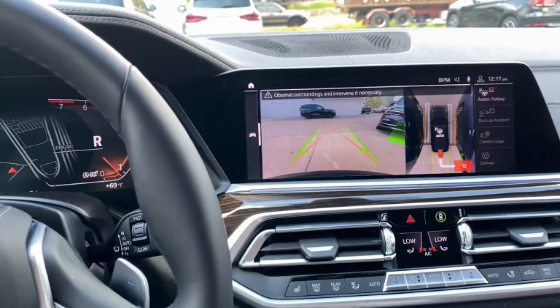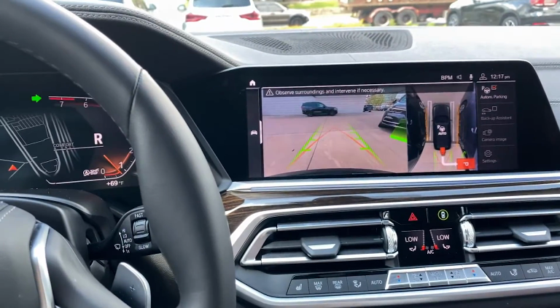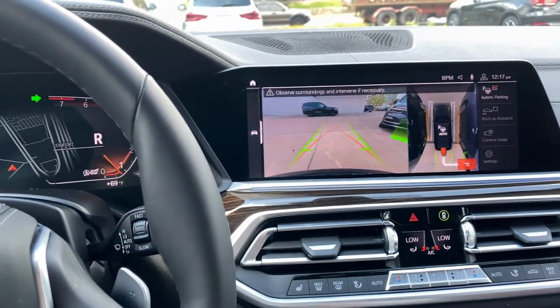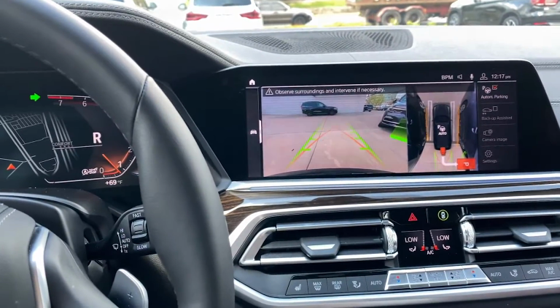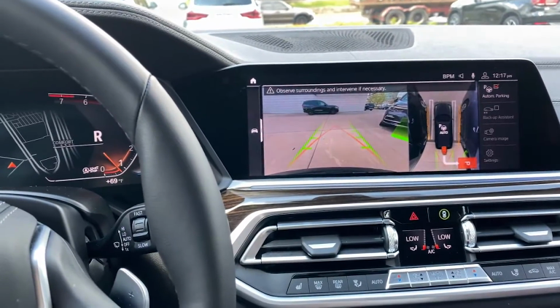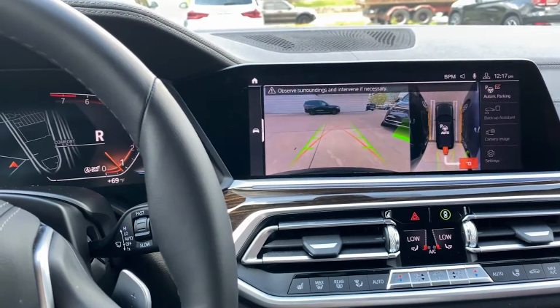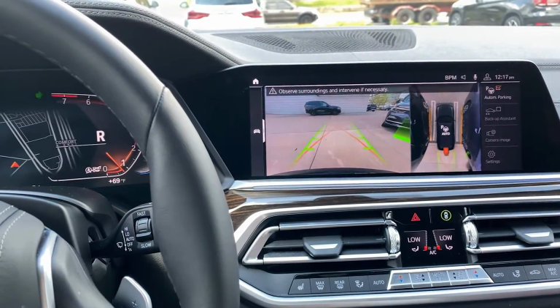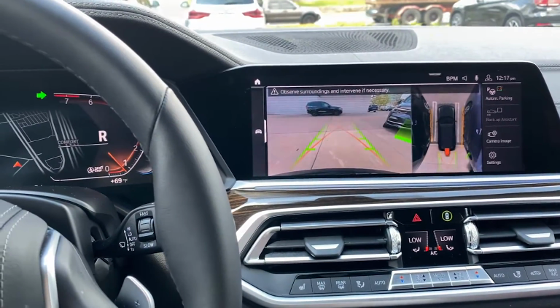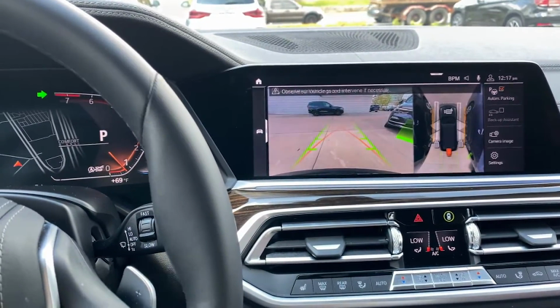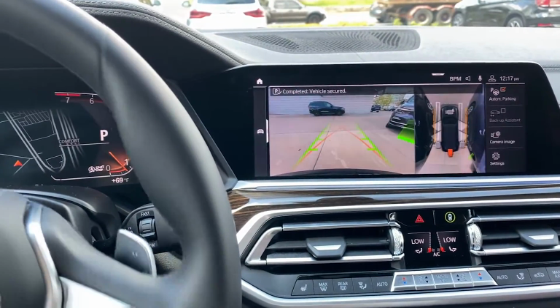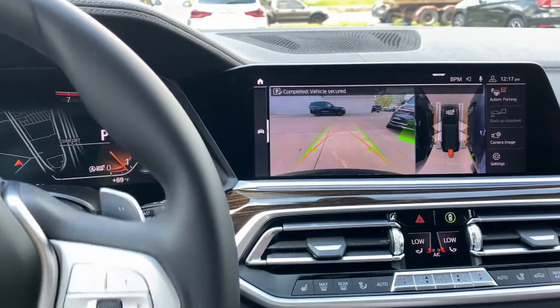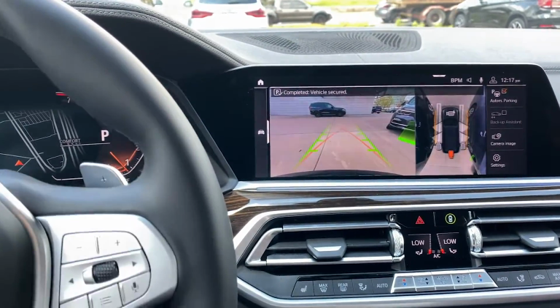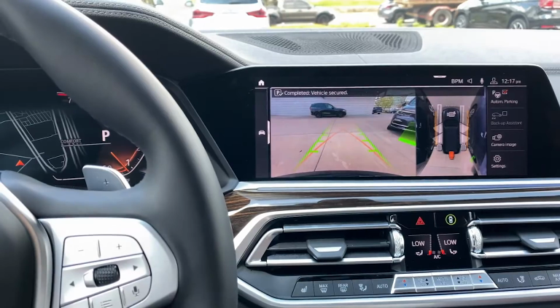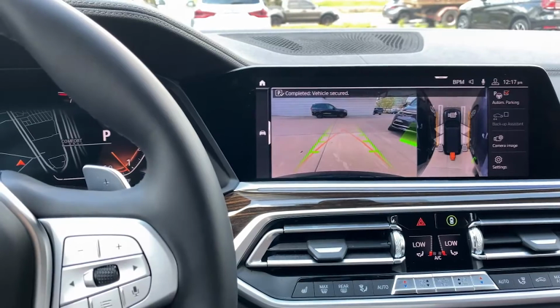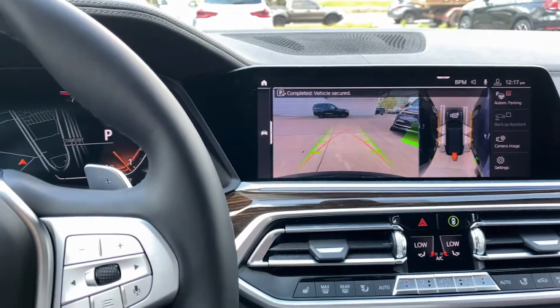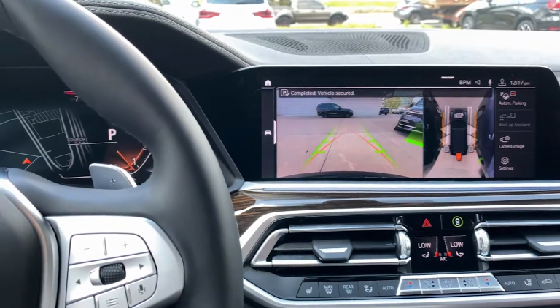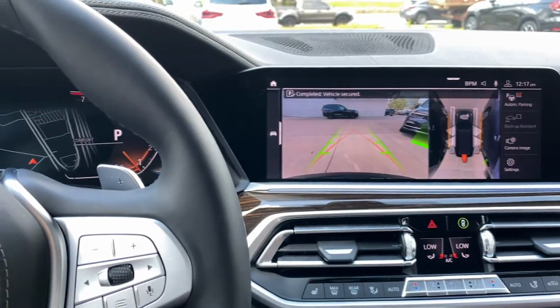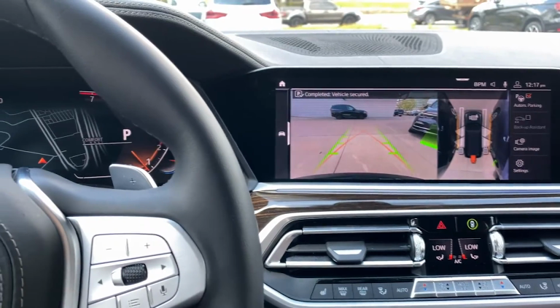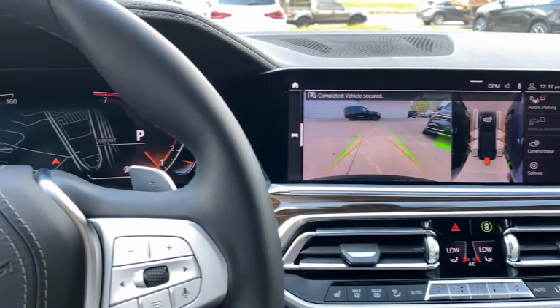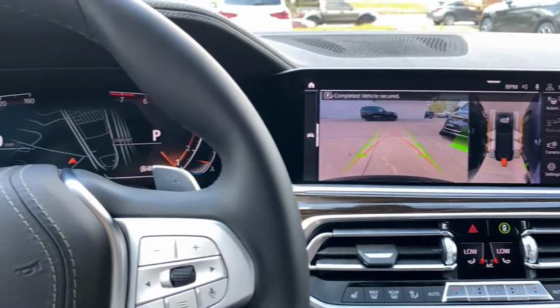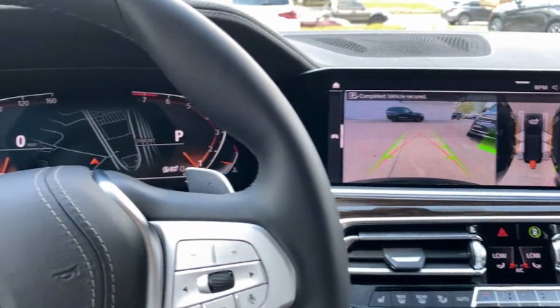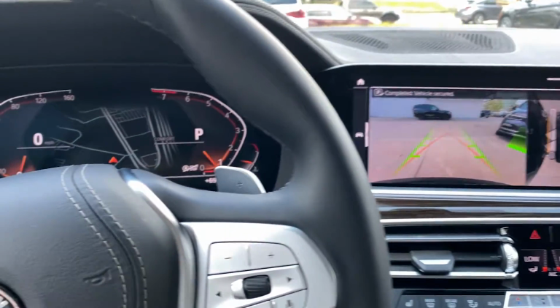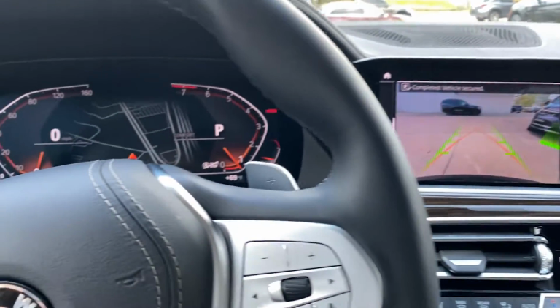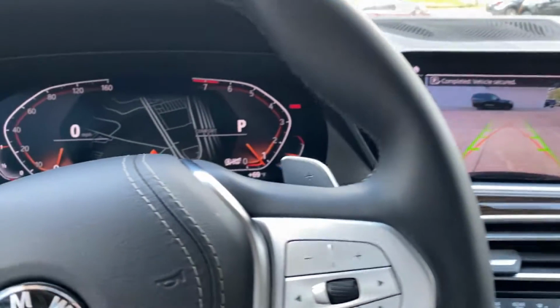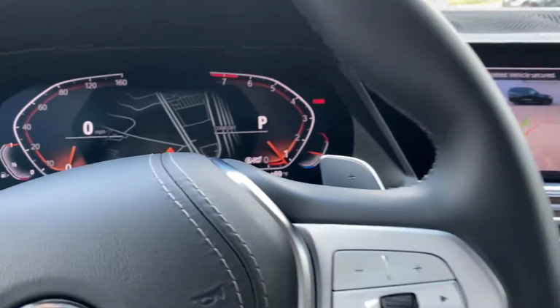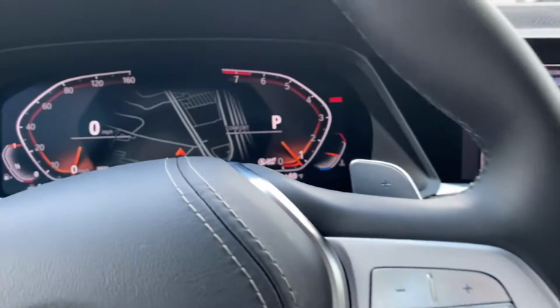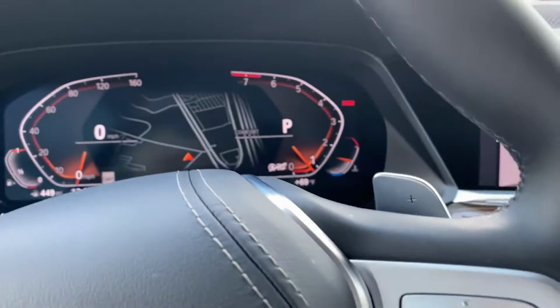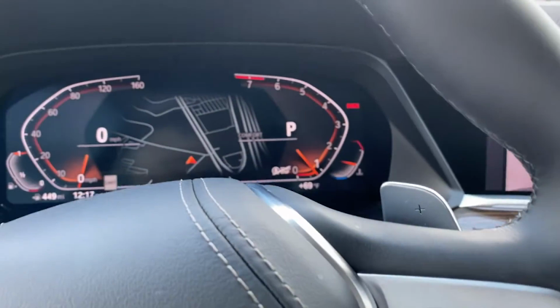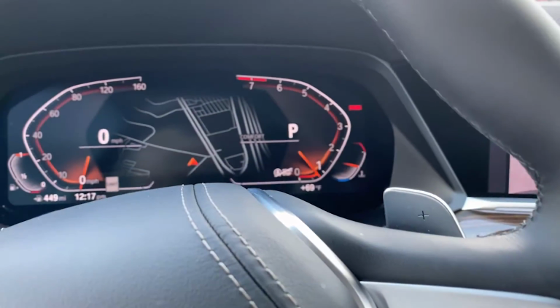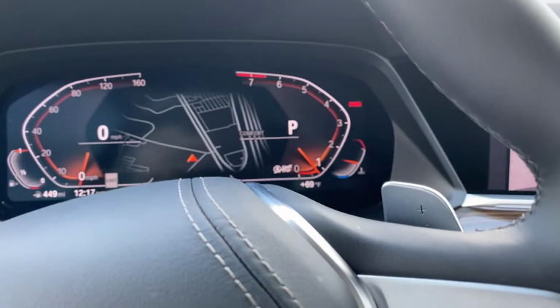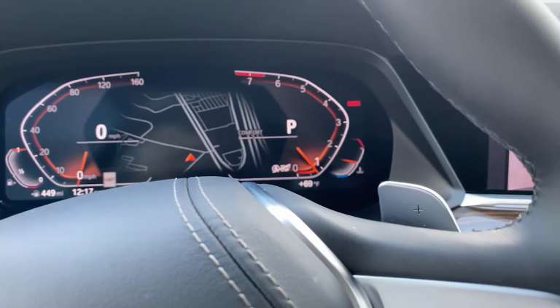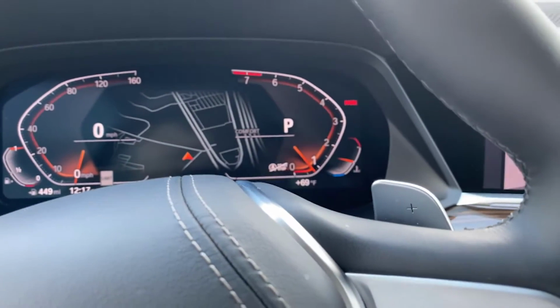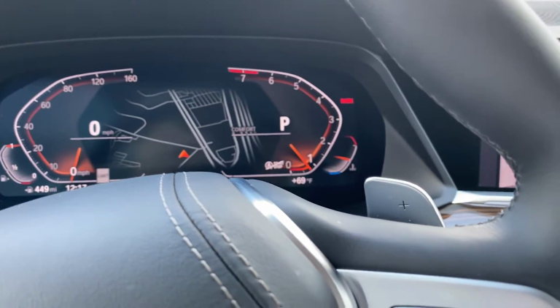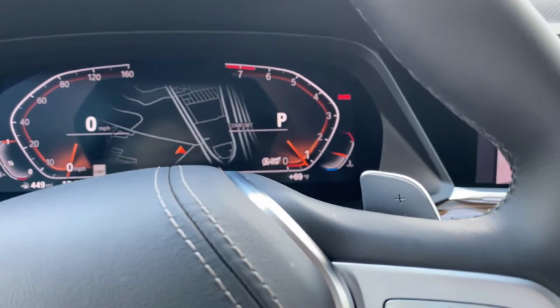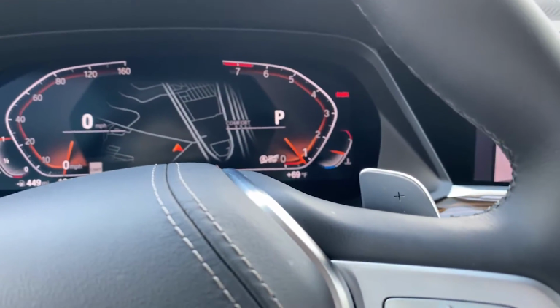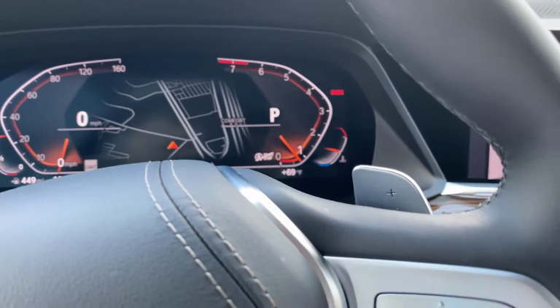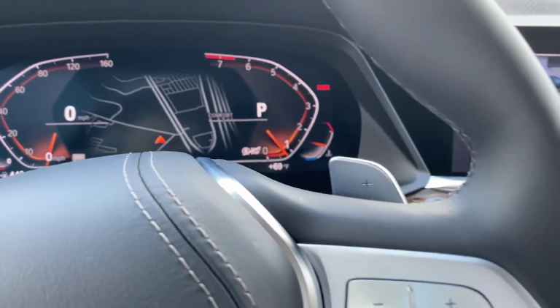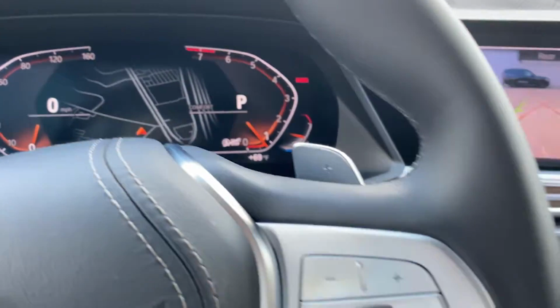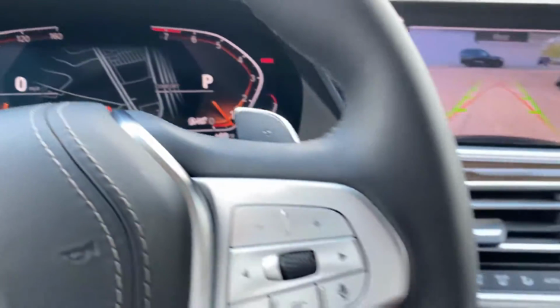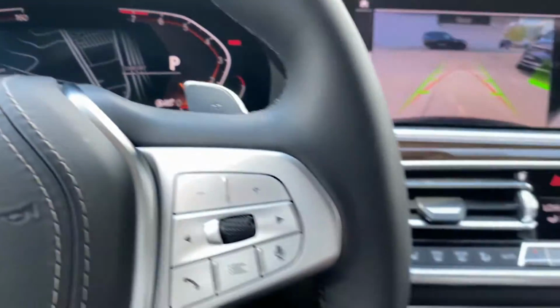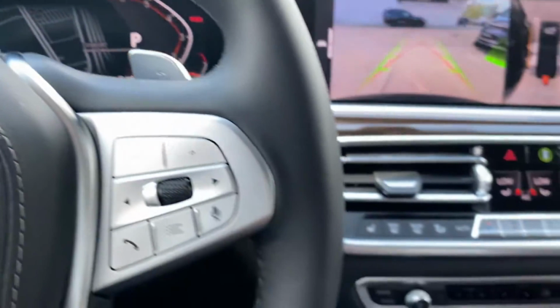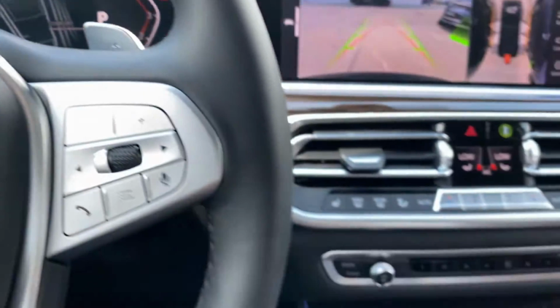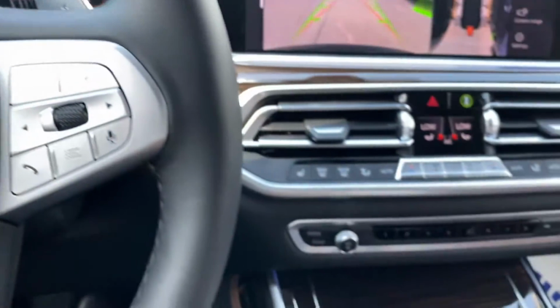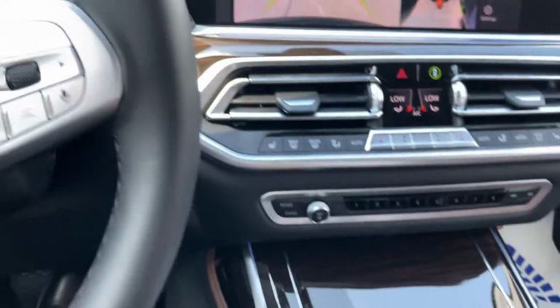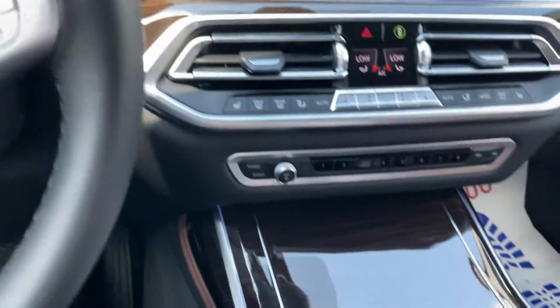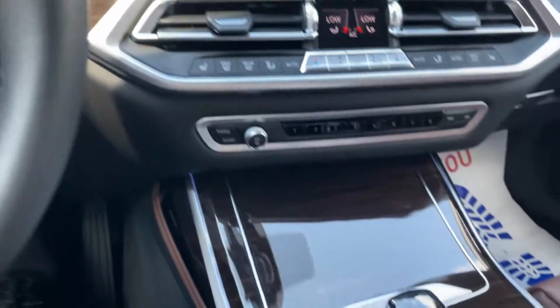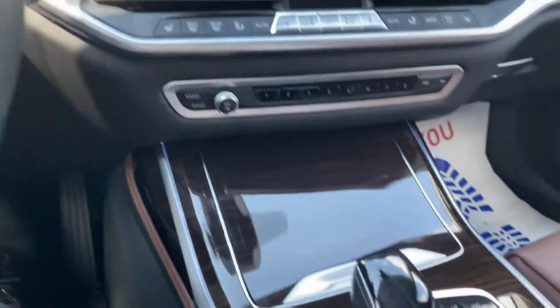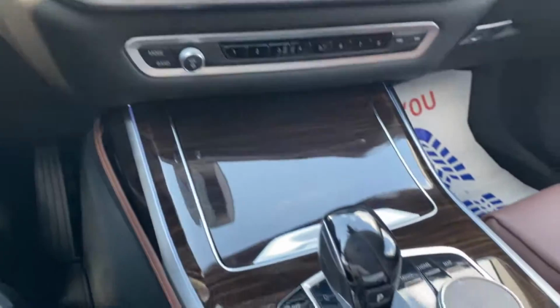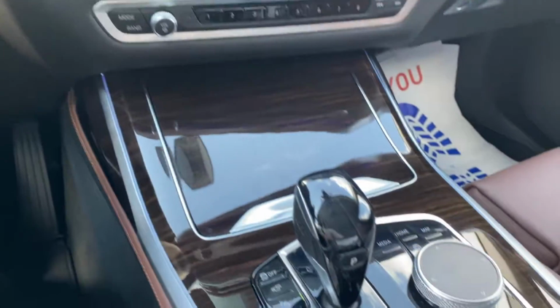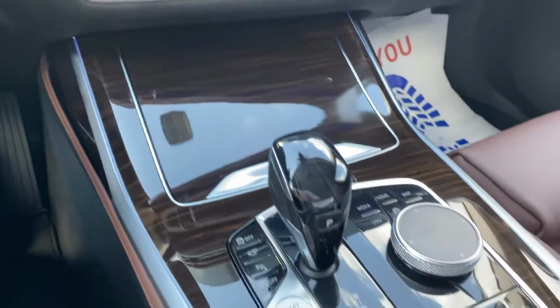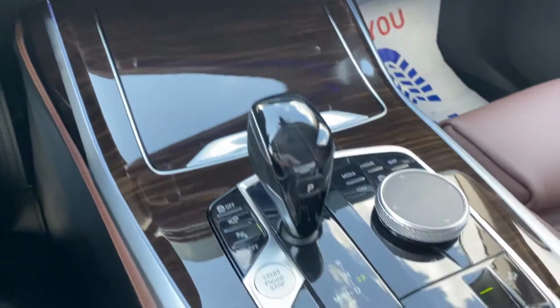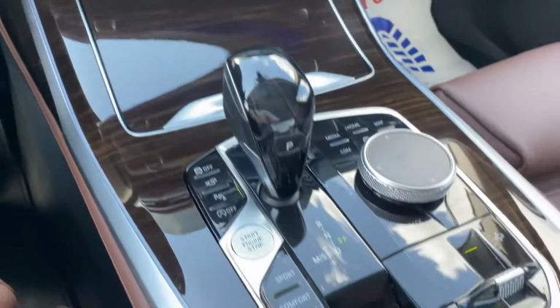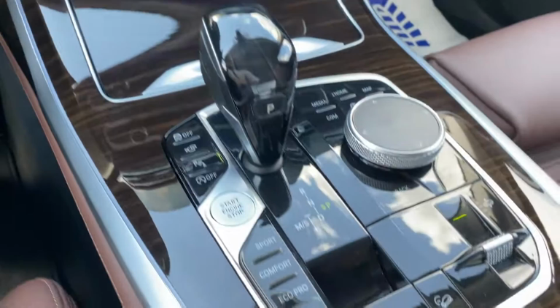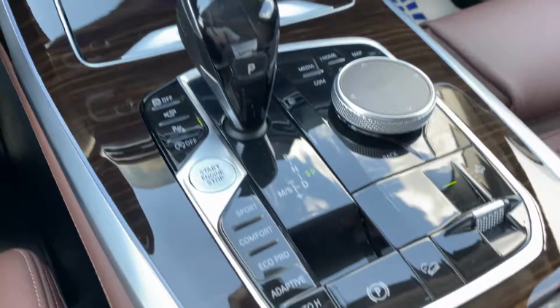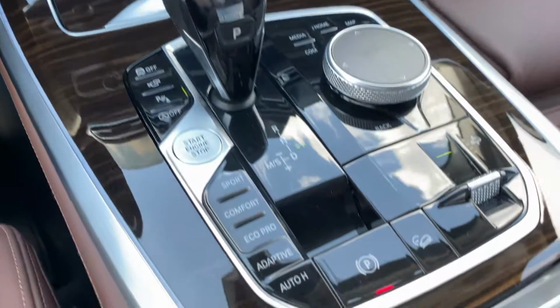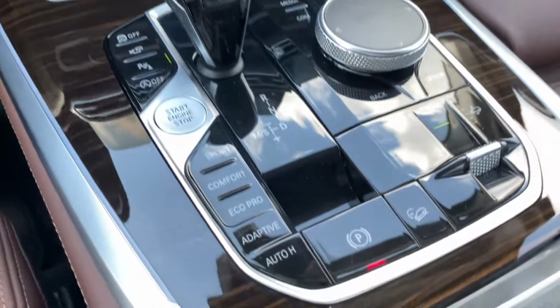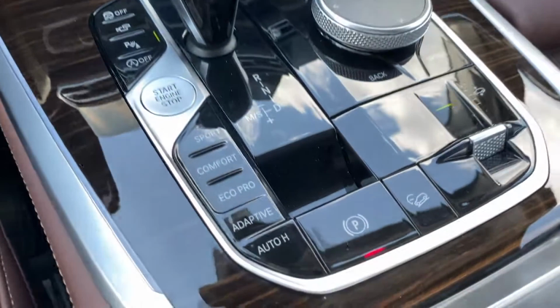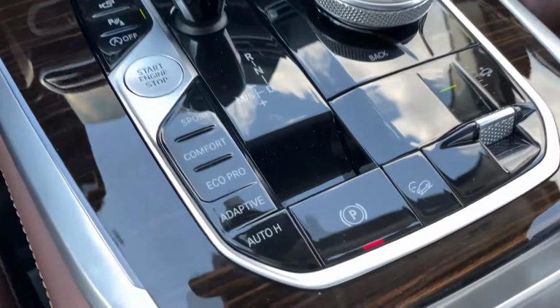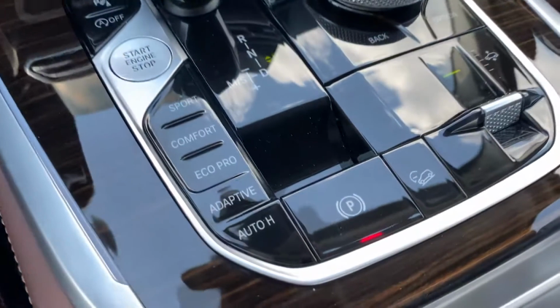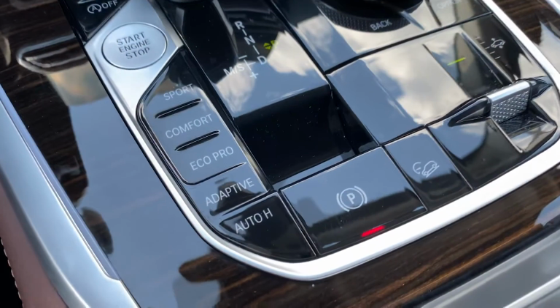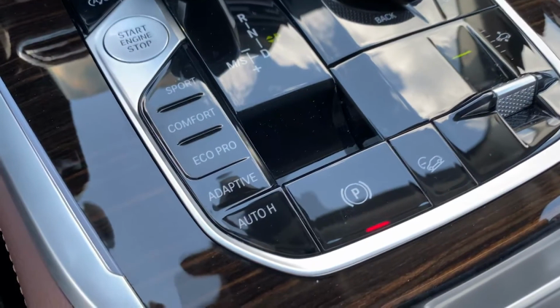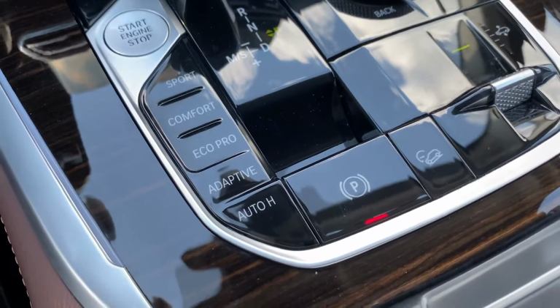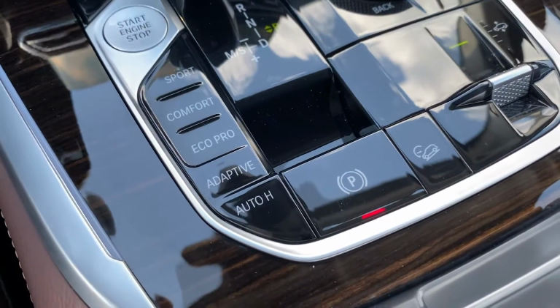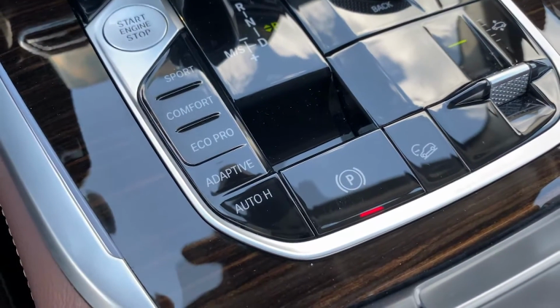The car will stop in the spot, put the car in park, and also apply the parking brake.